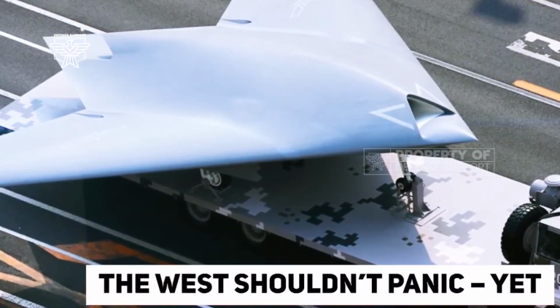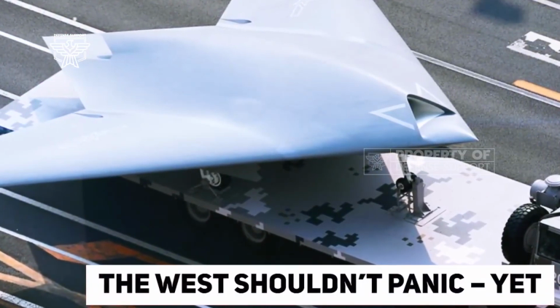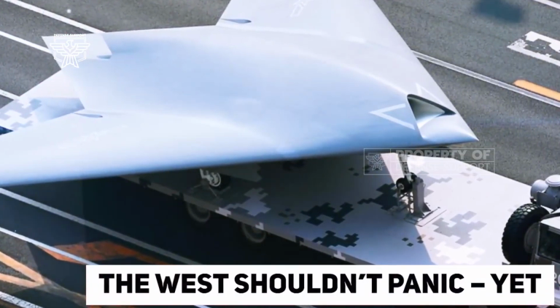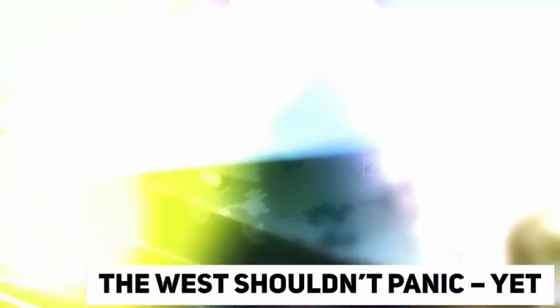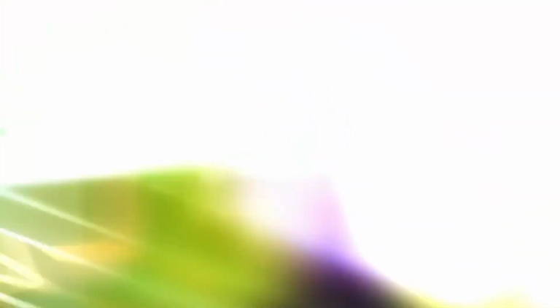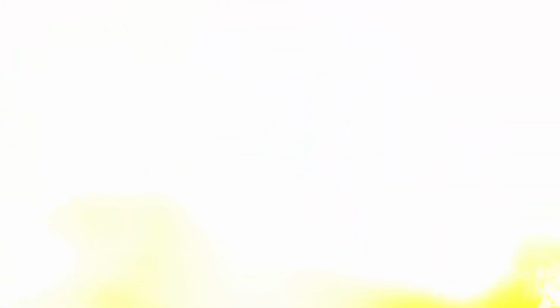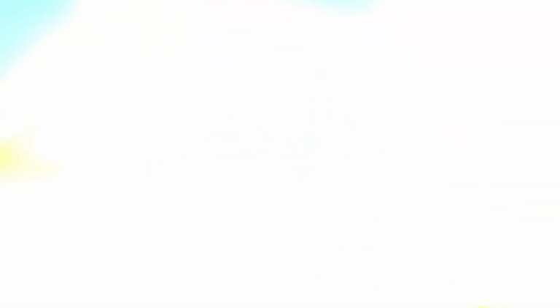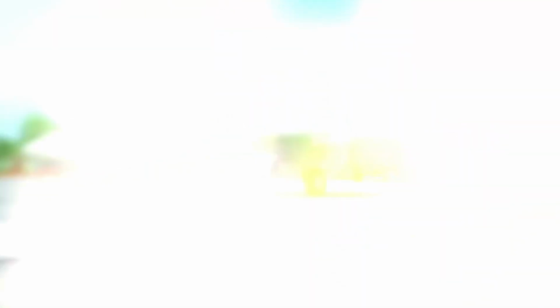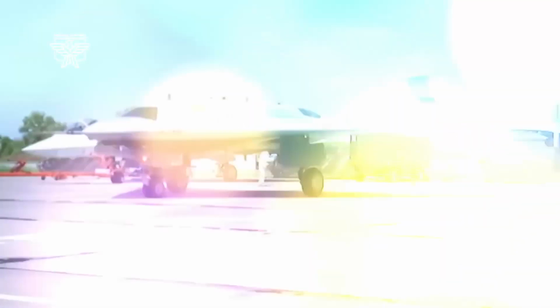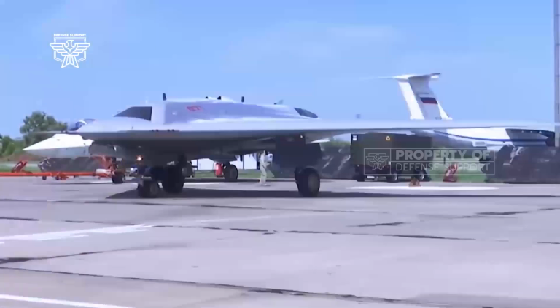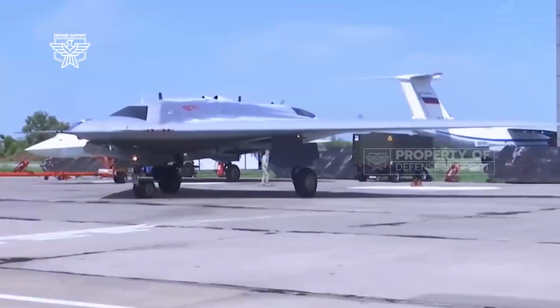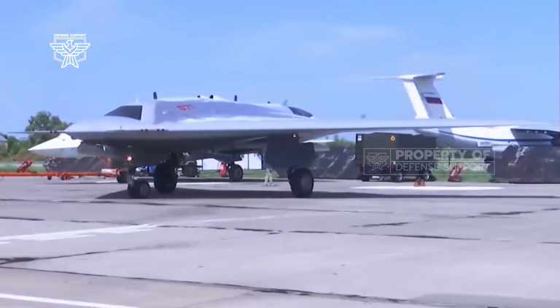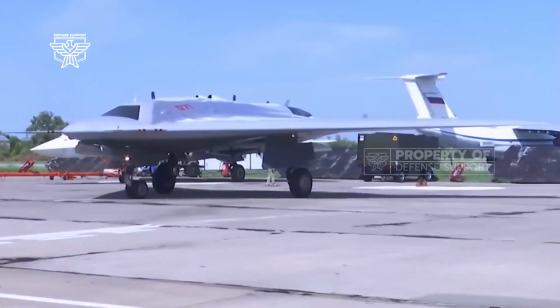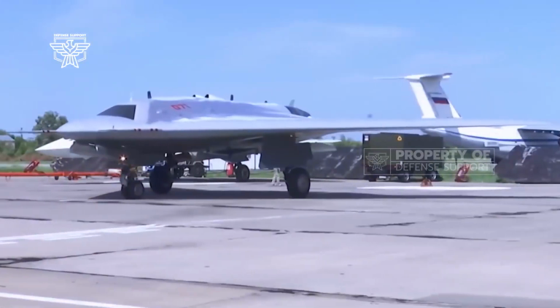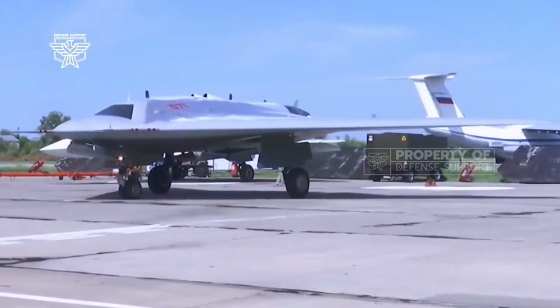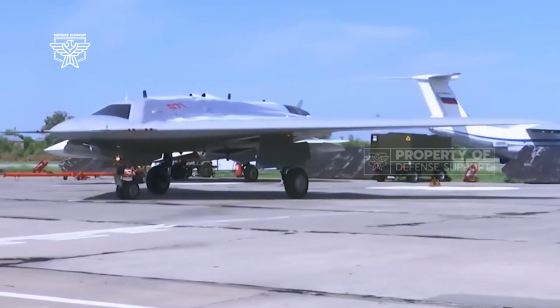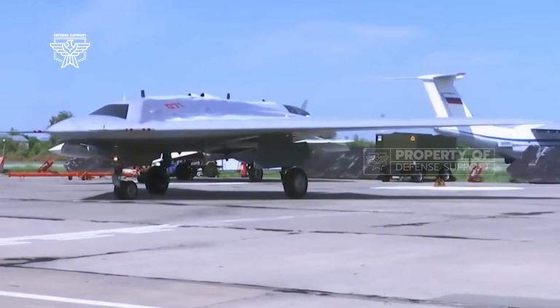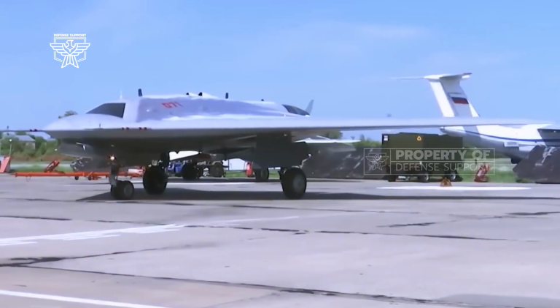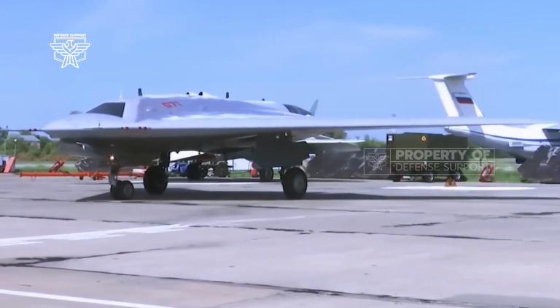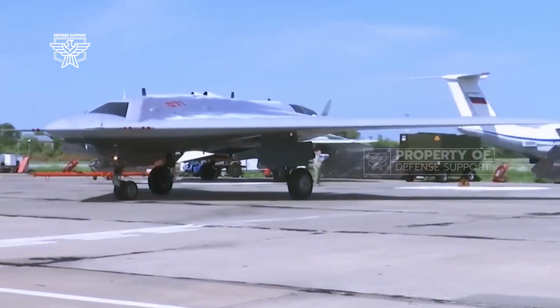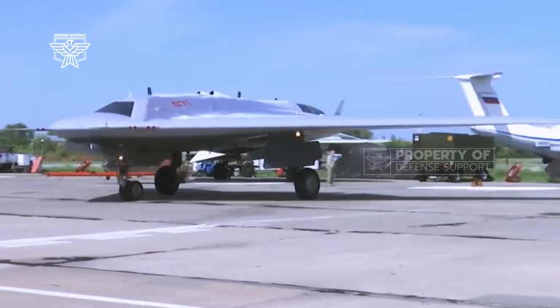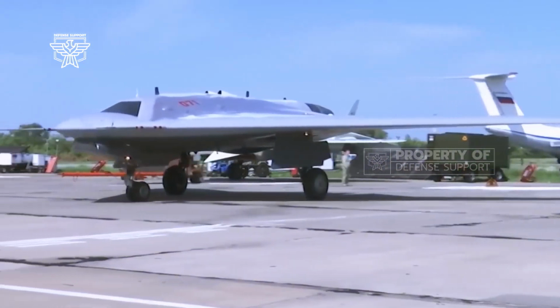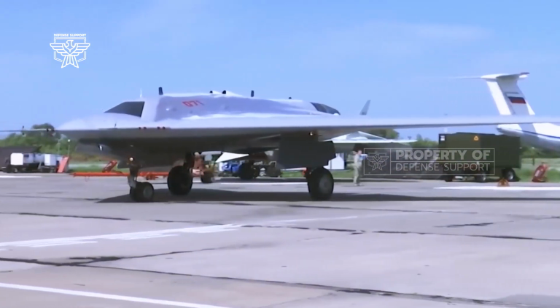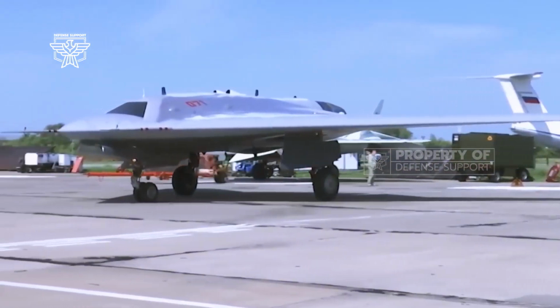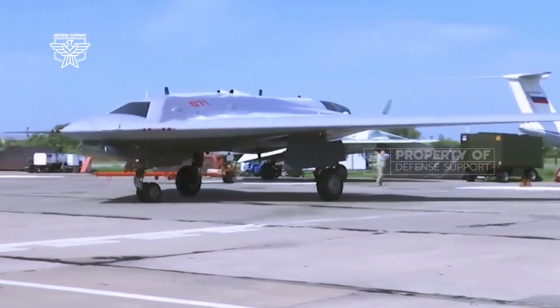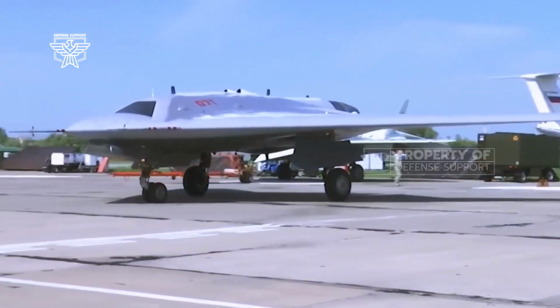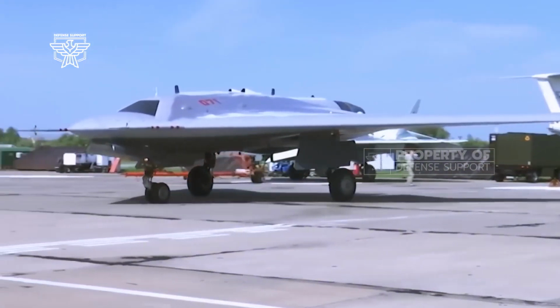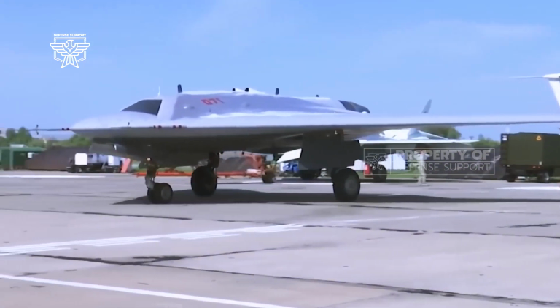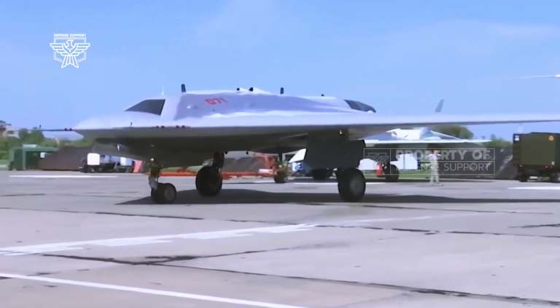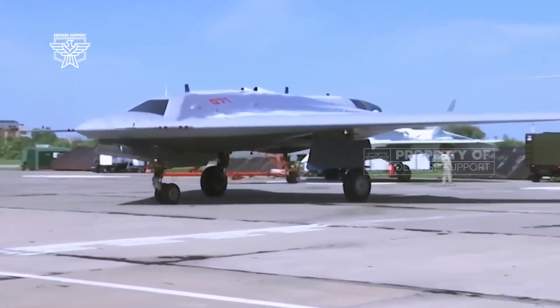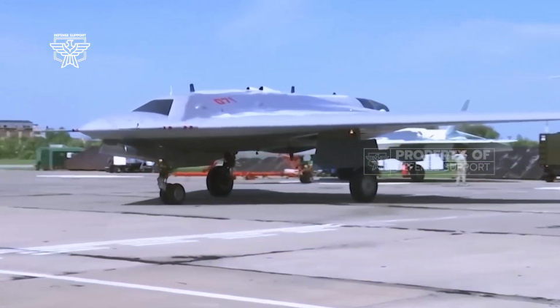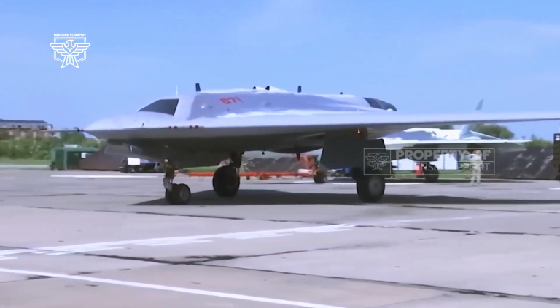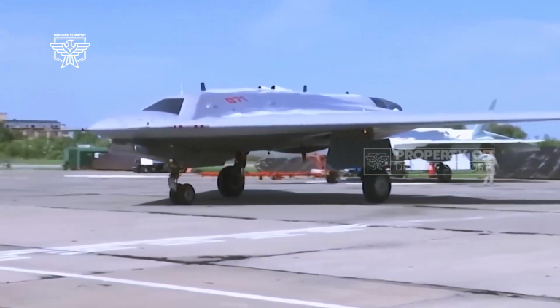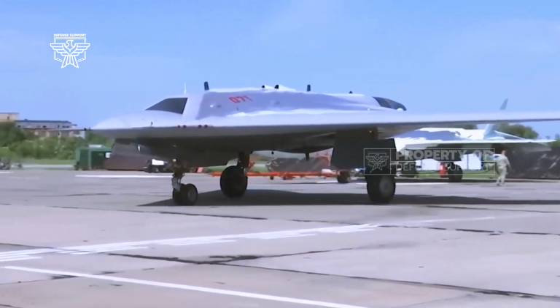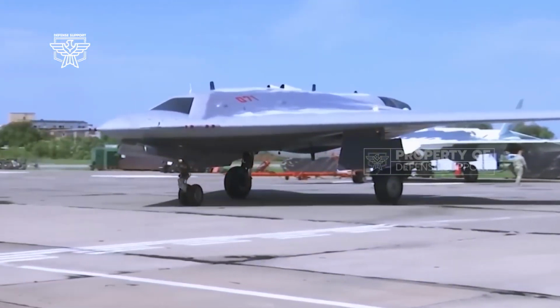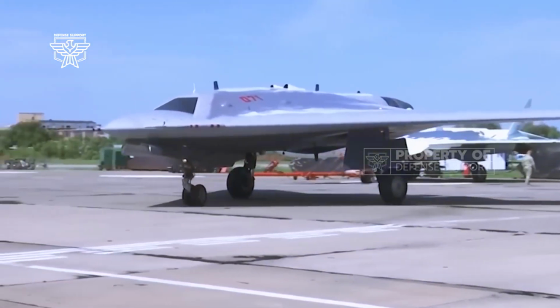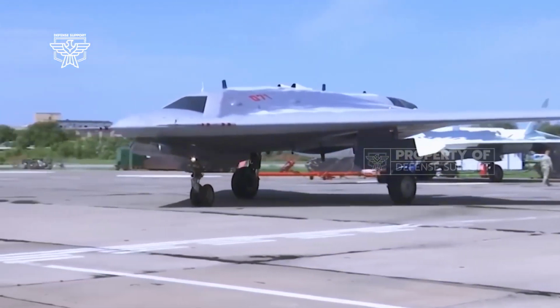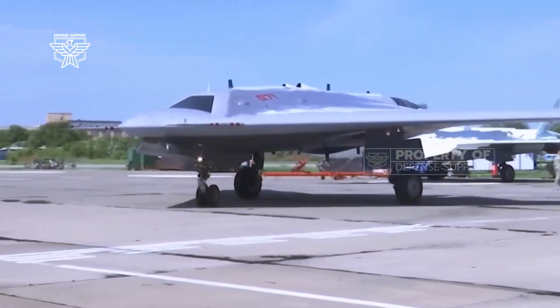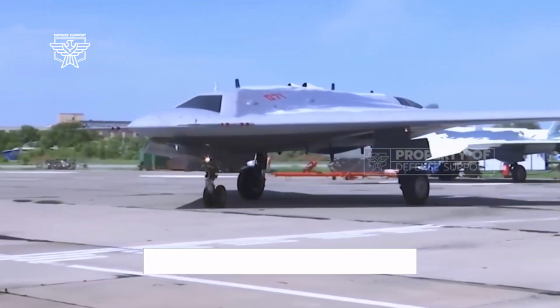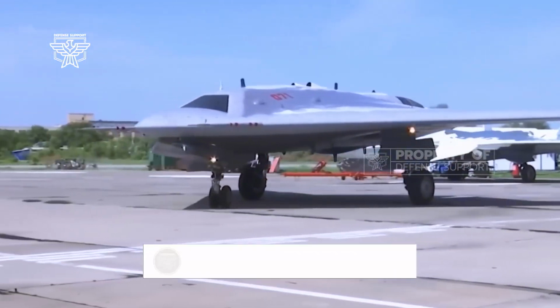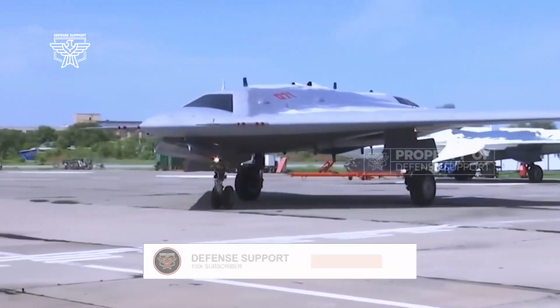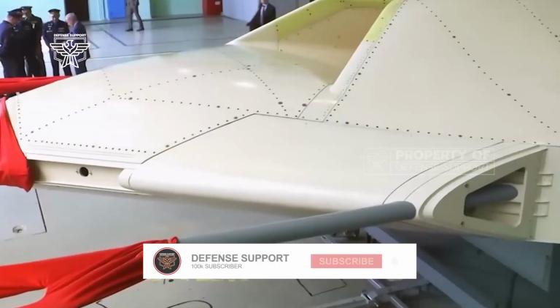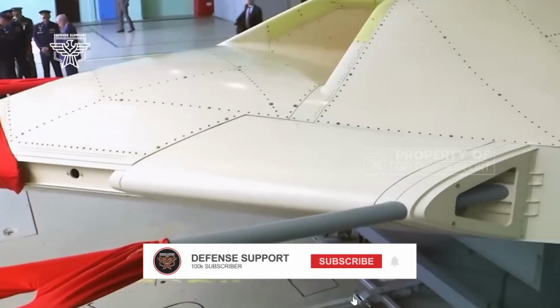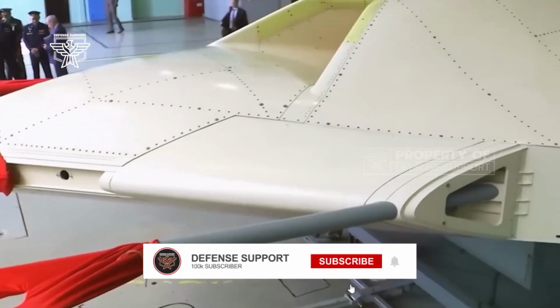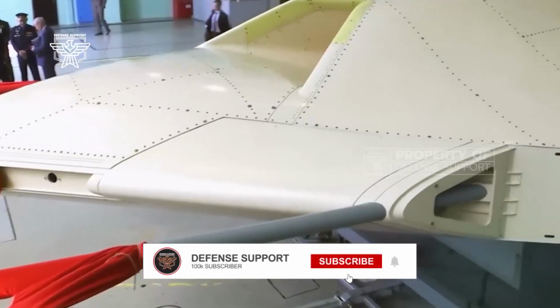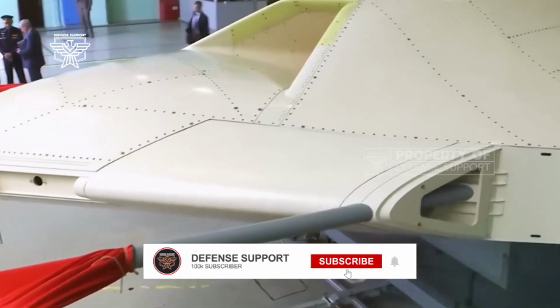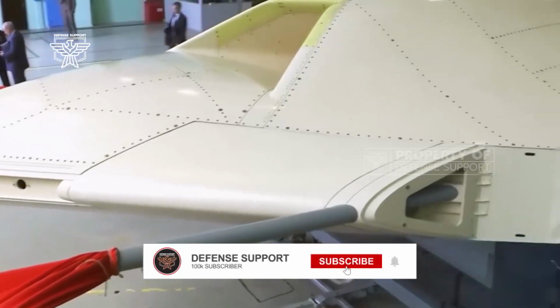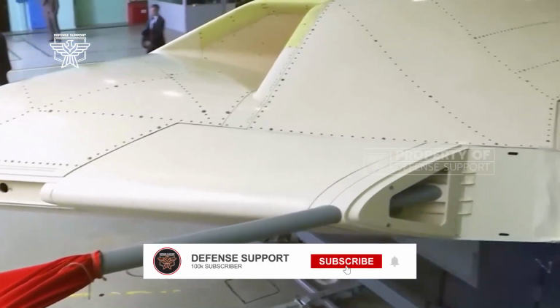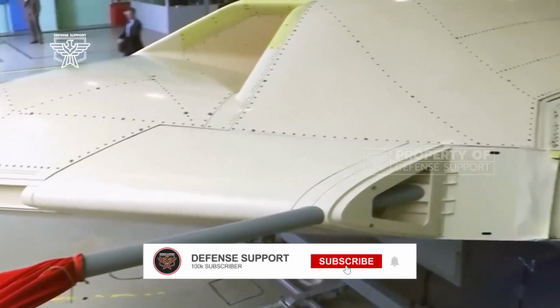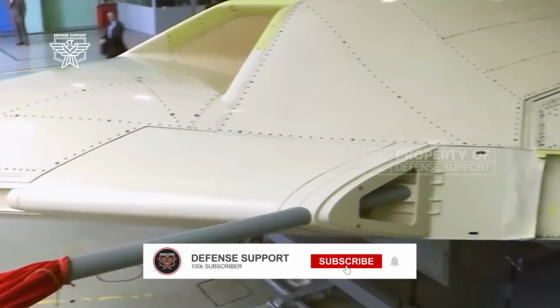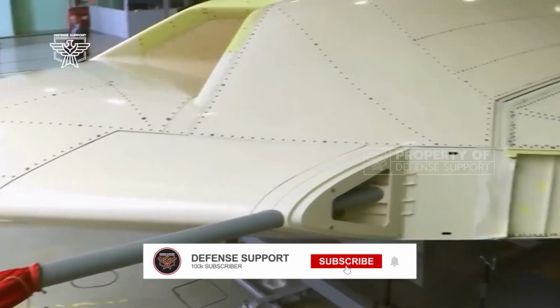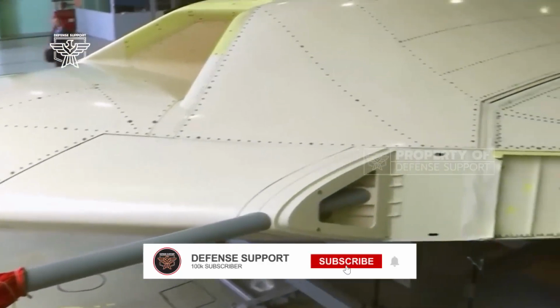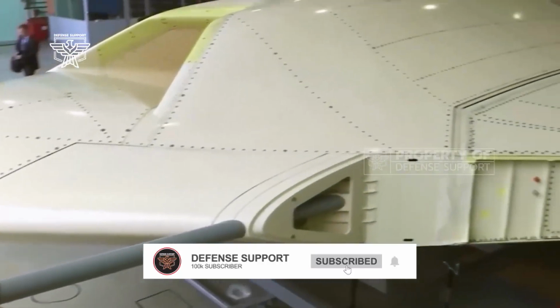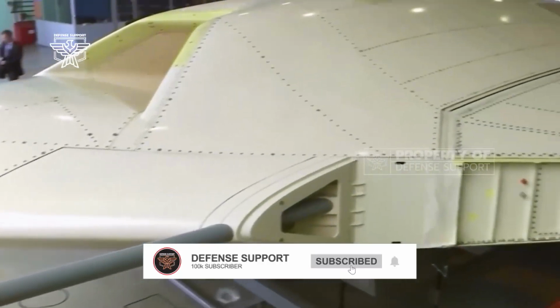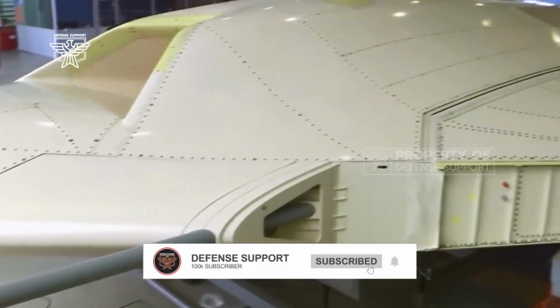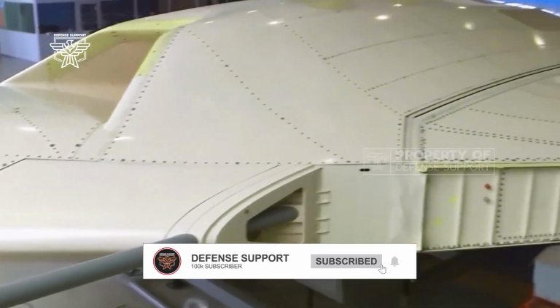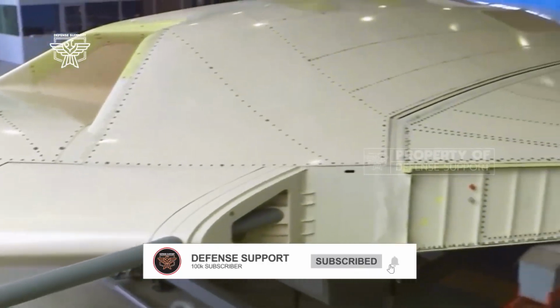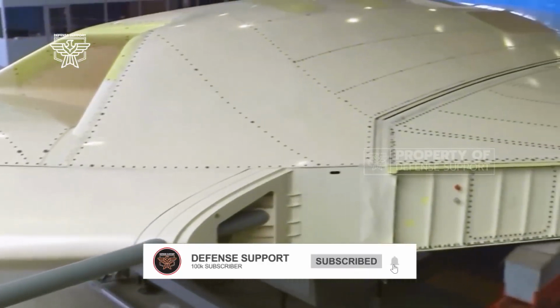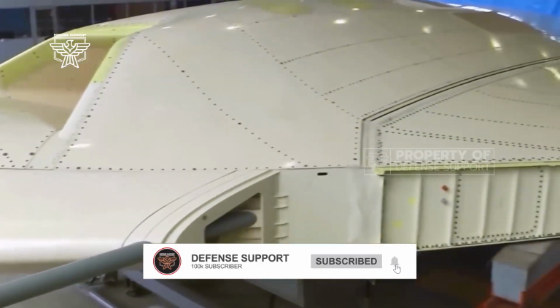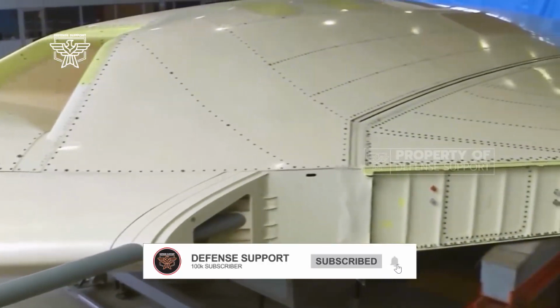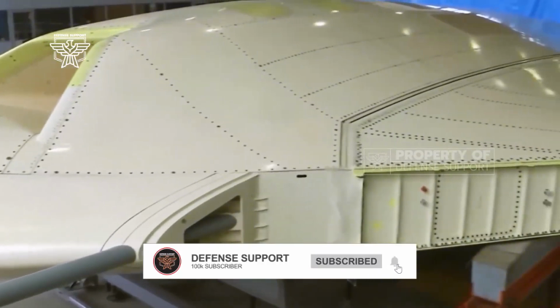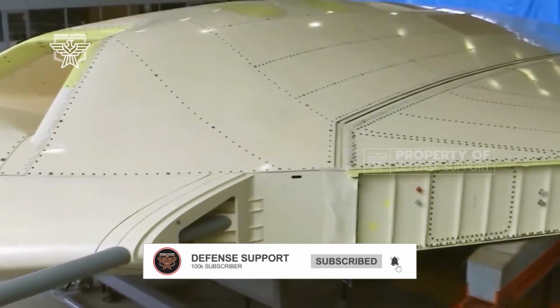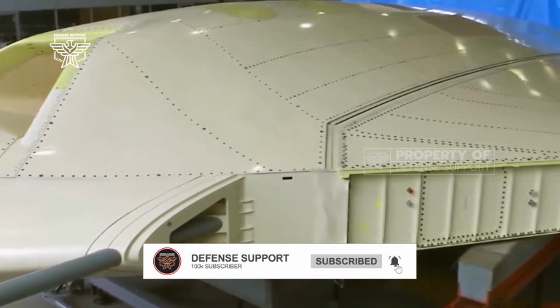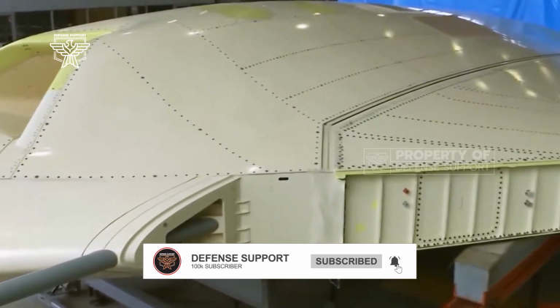According to UAC, serial production of the drone should start in 2024, with the first deliveries expected in the same year.